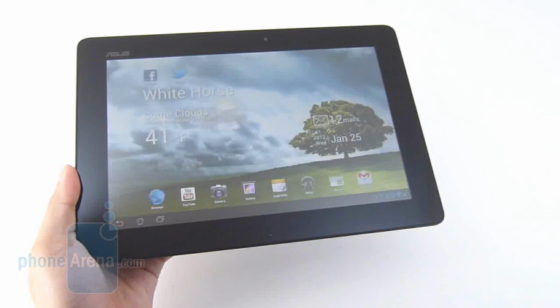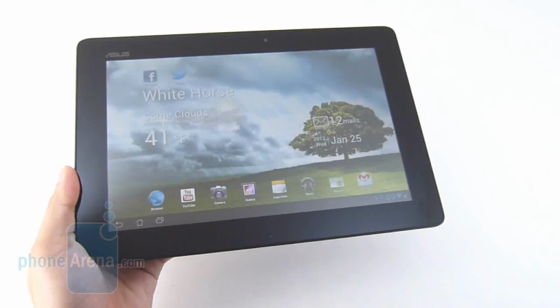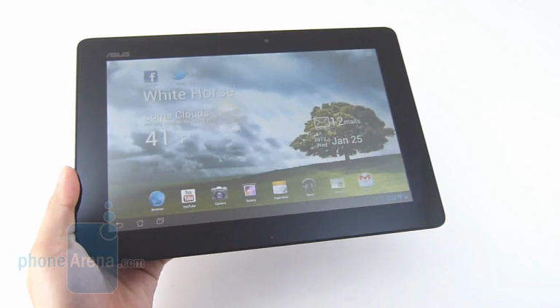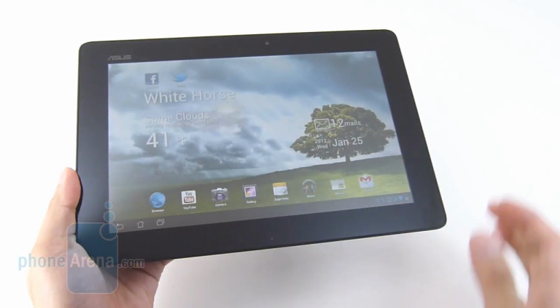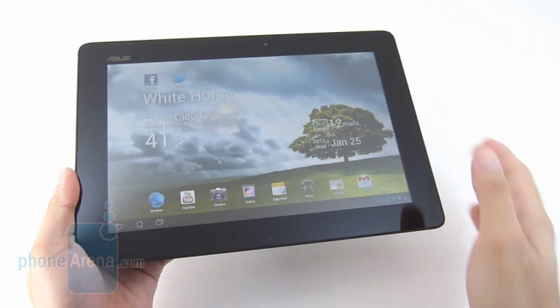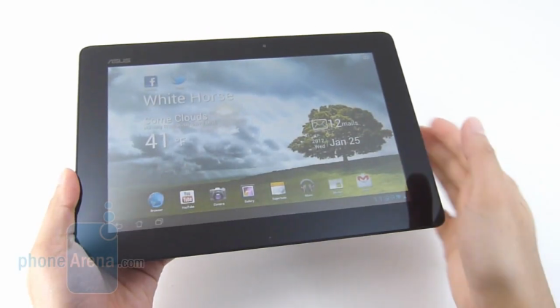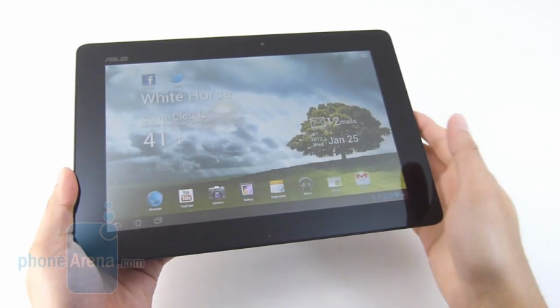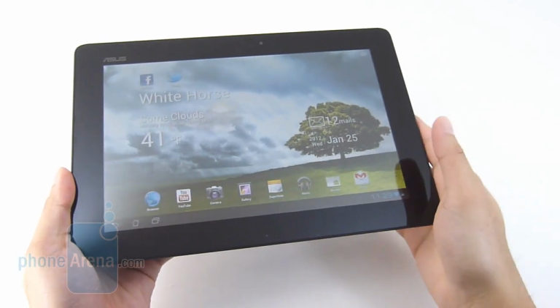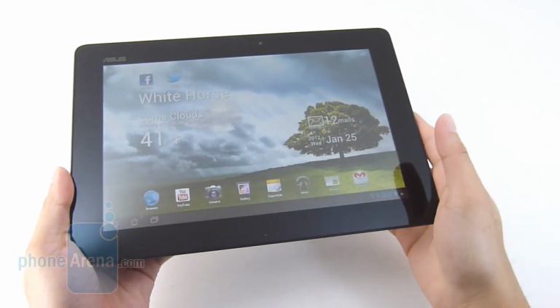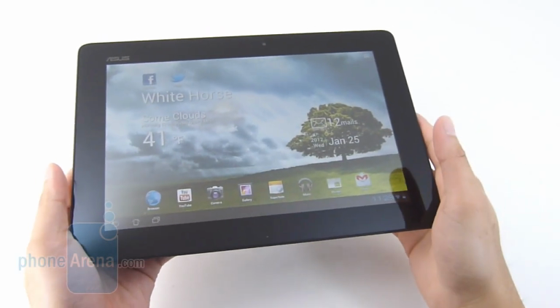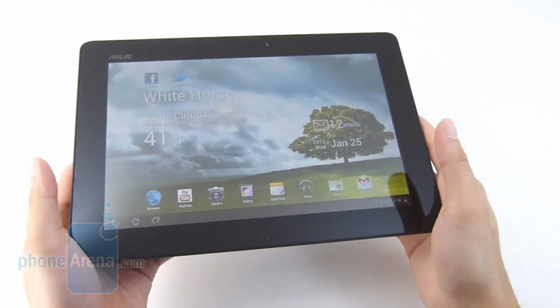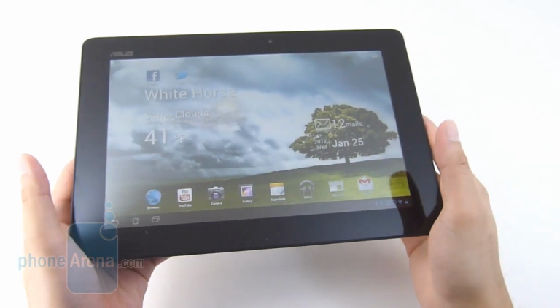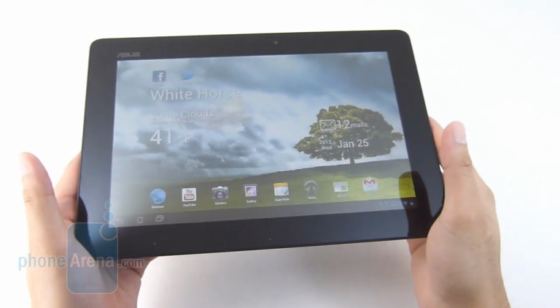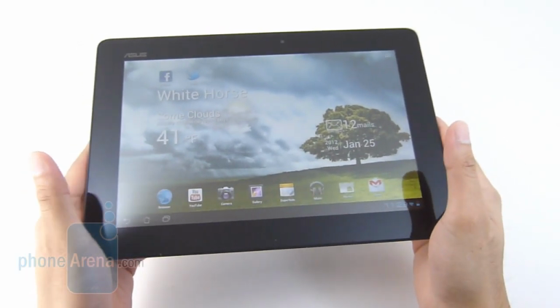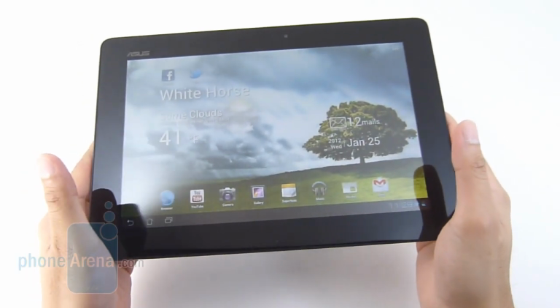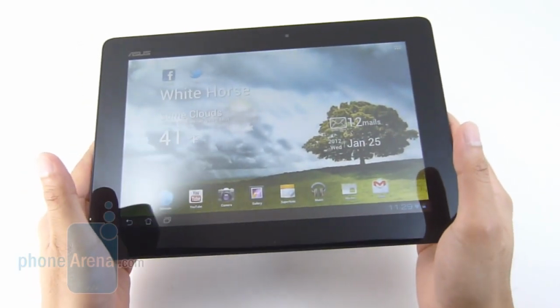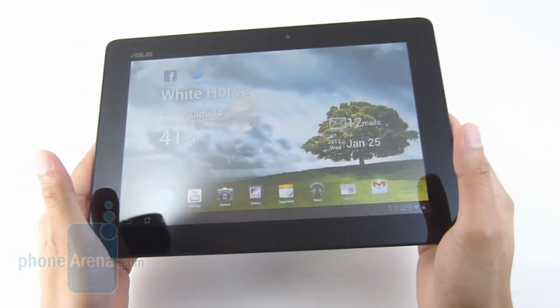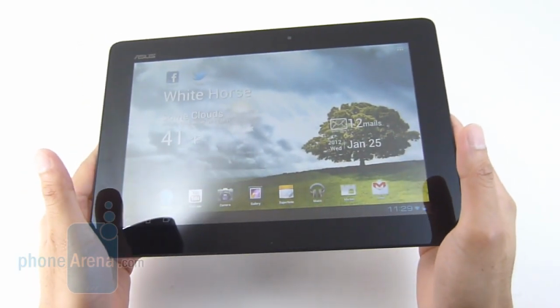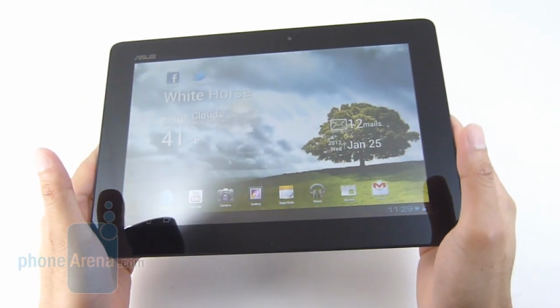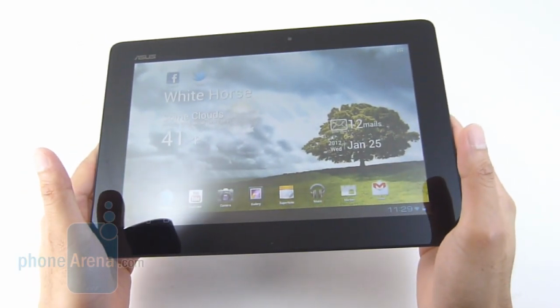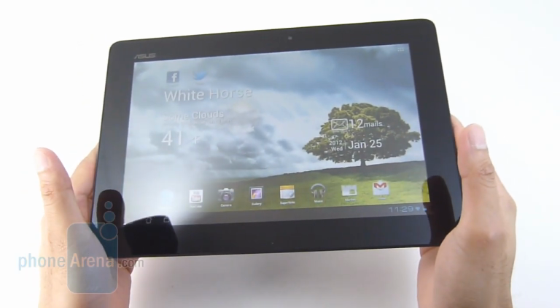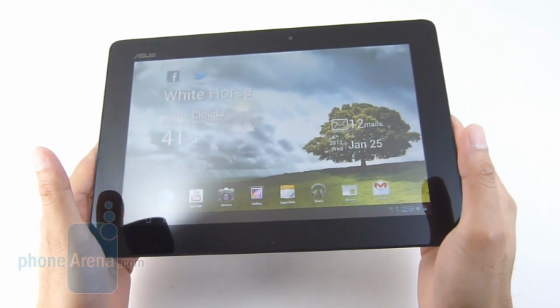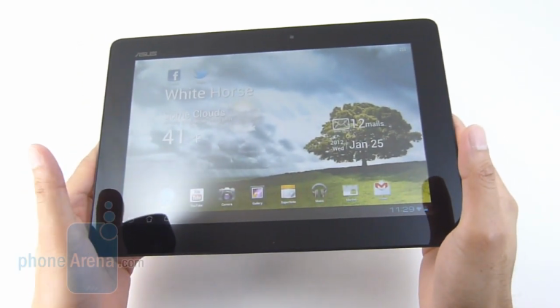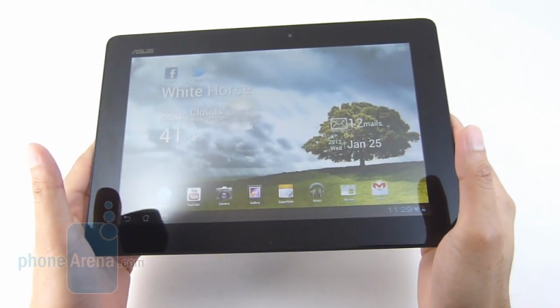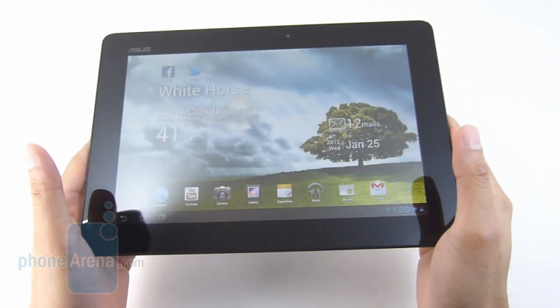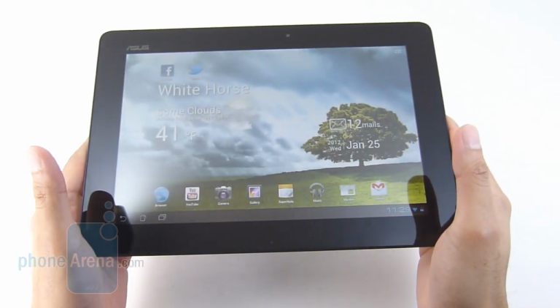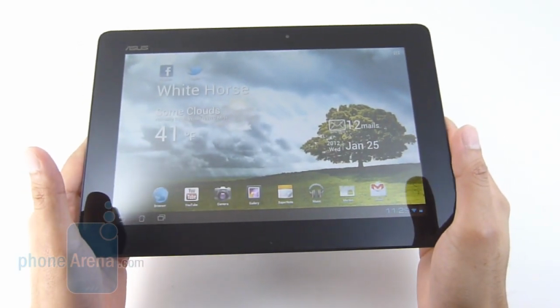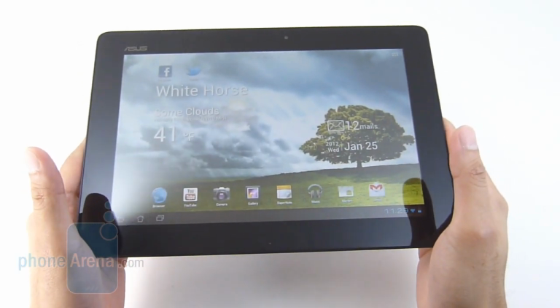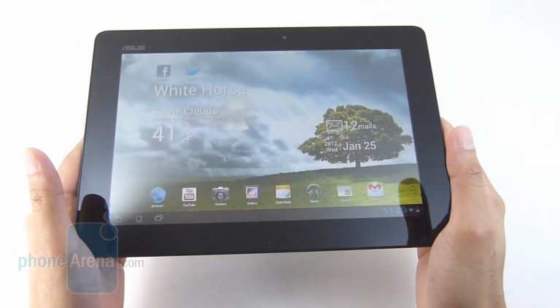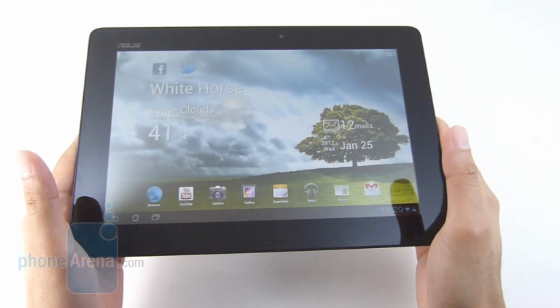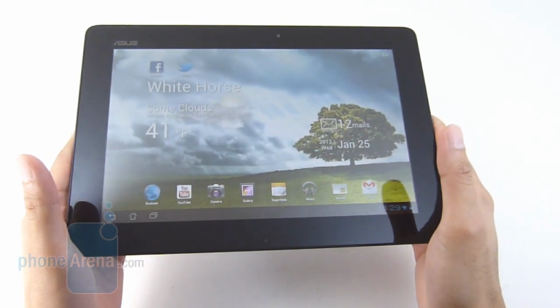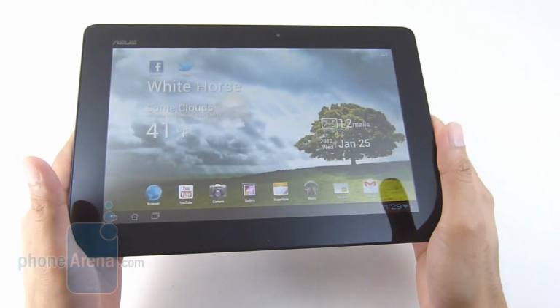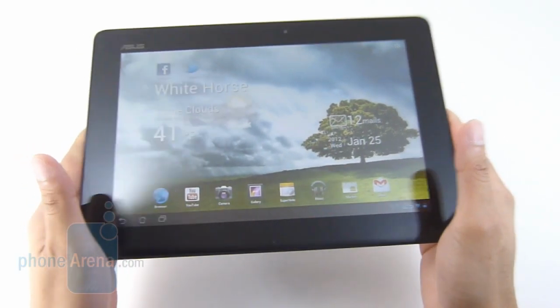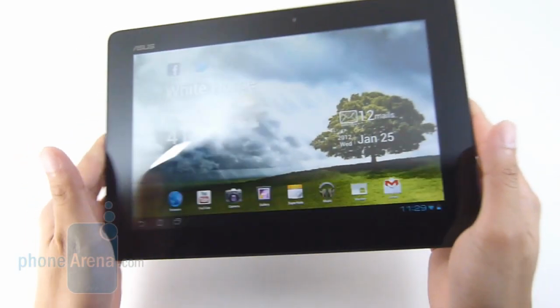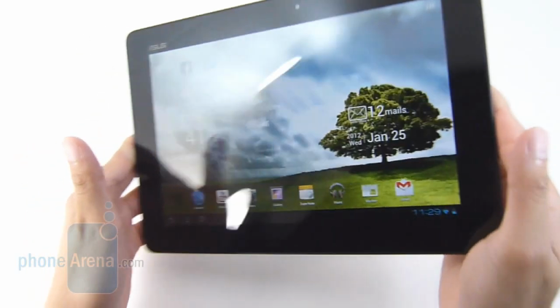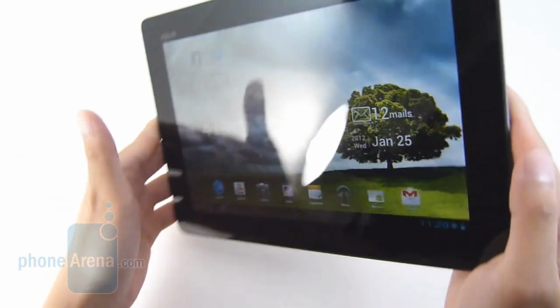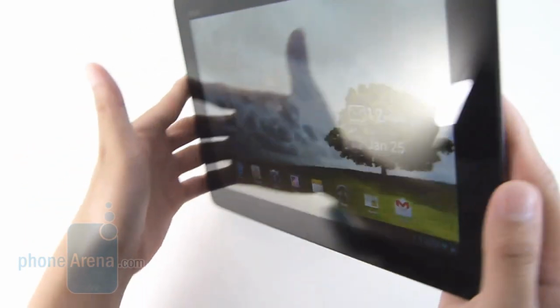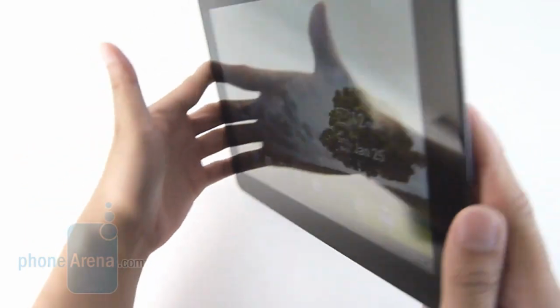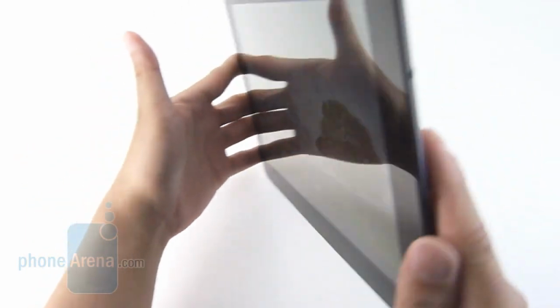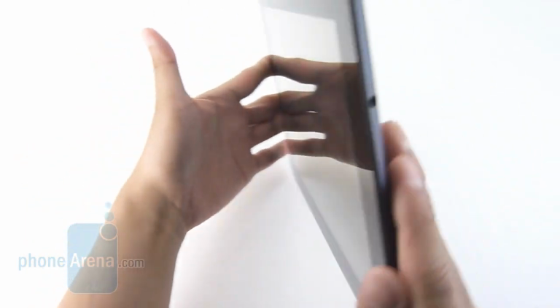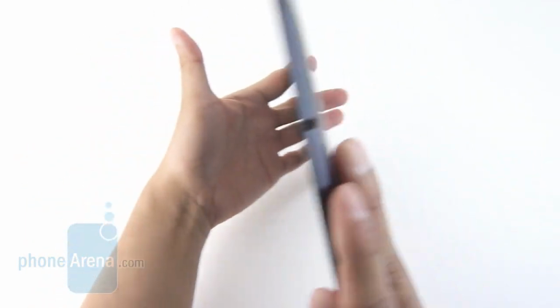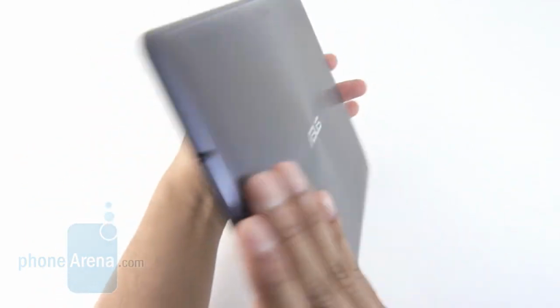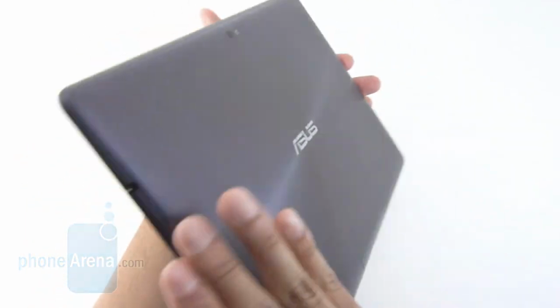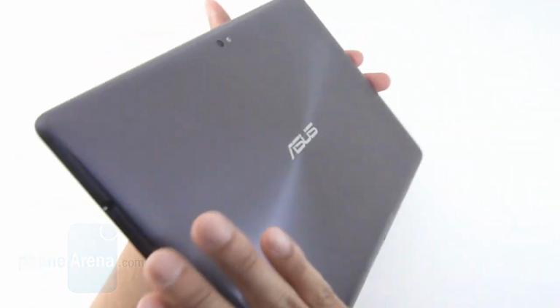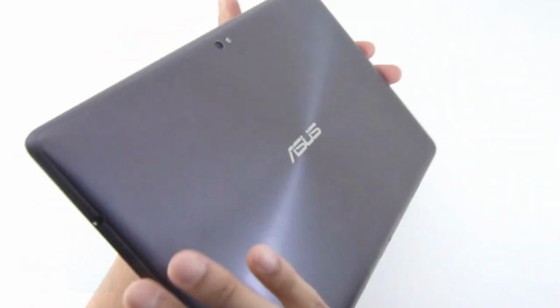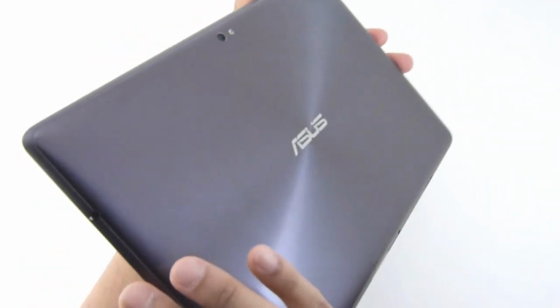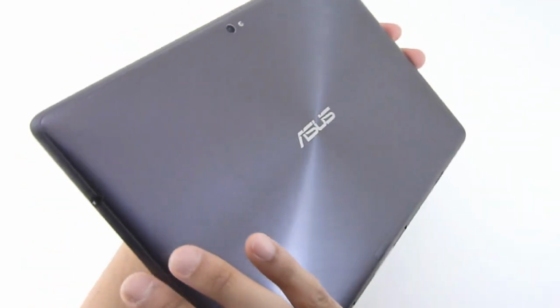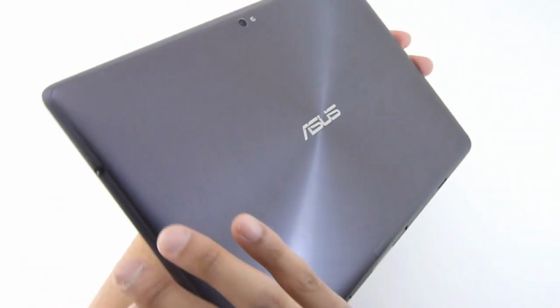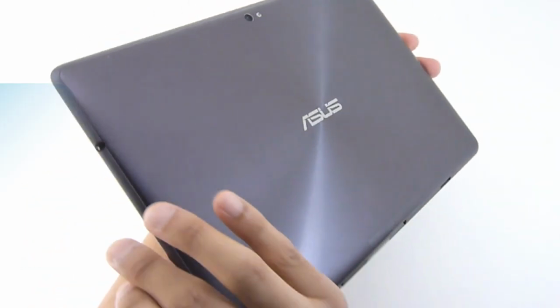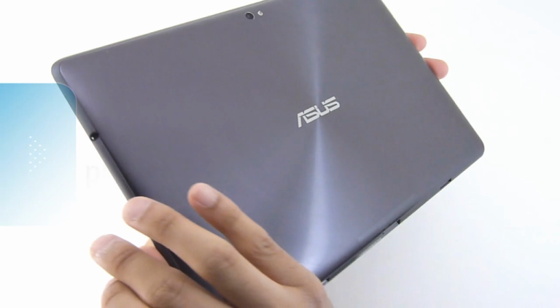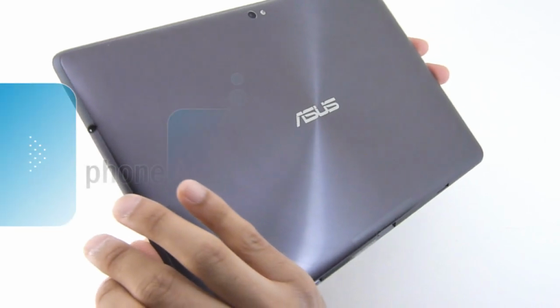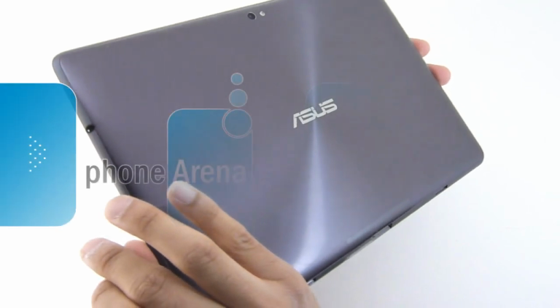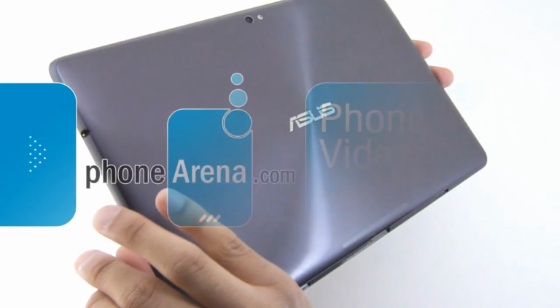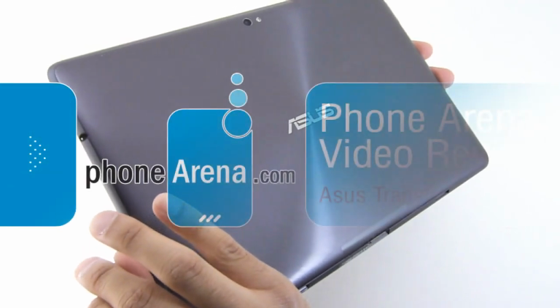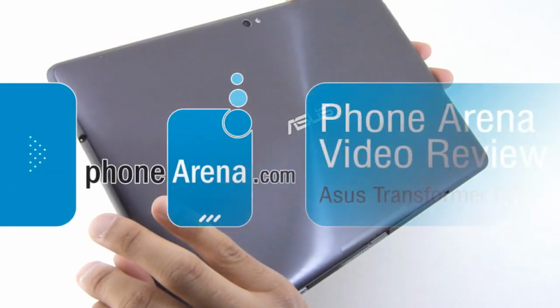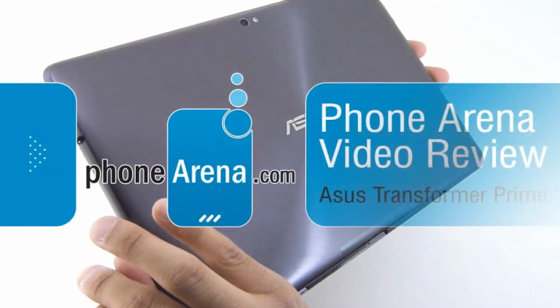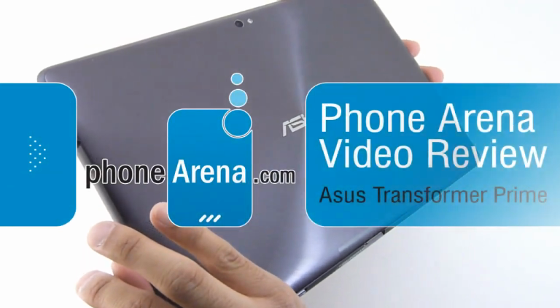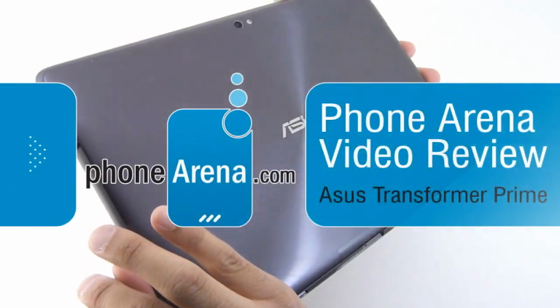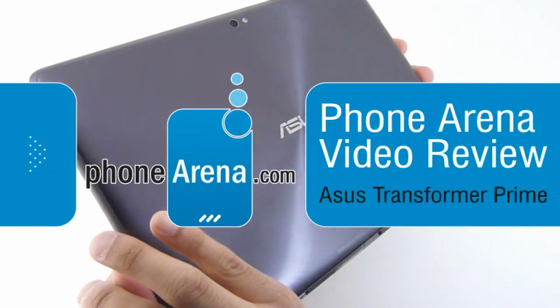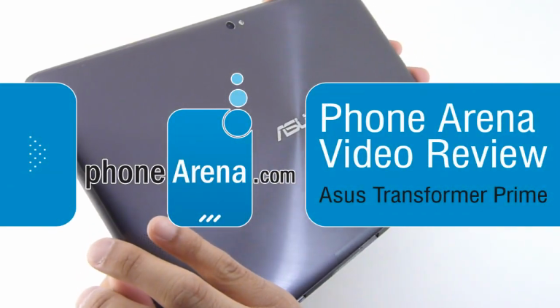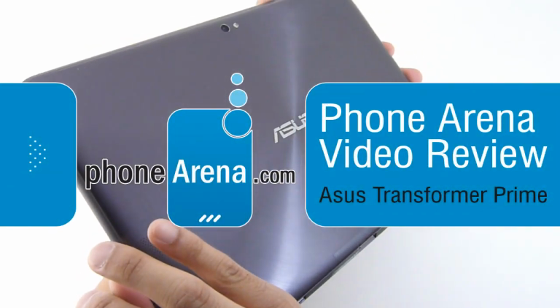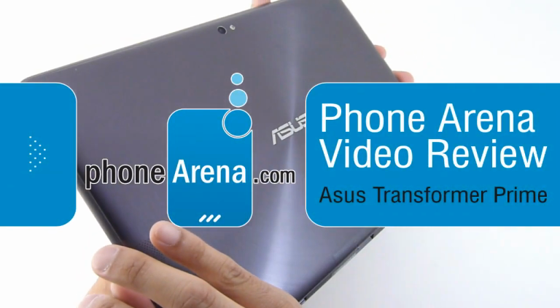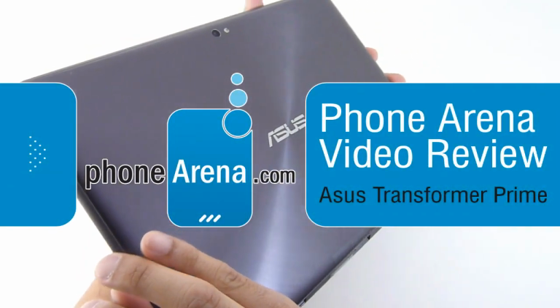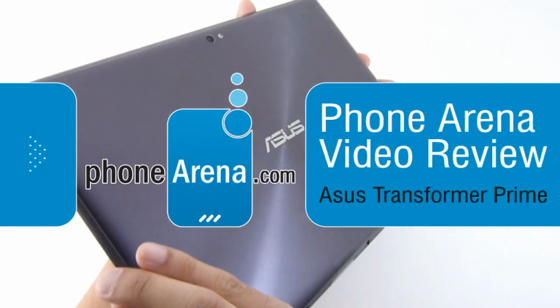Hey guys, John V here again from Phone Arena. You're watching our in-depth video review of the Asus Transformer Prime.